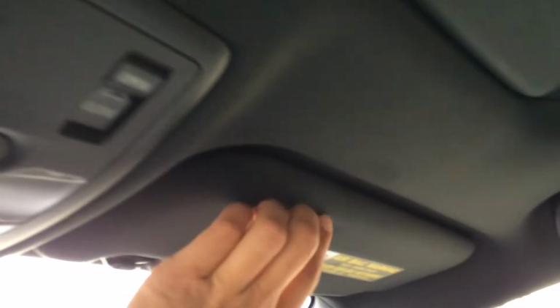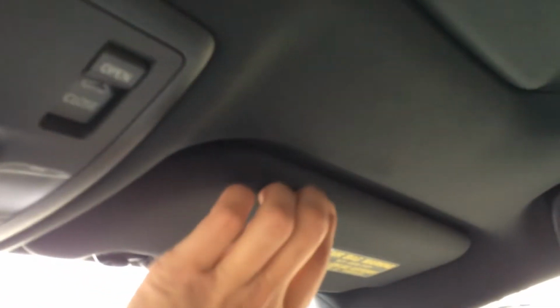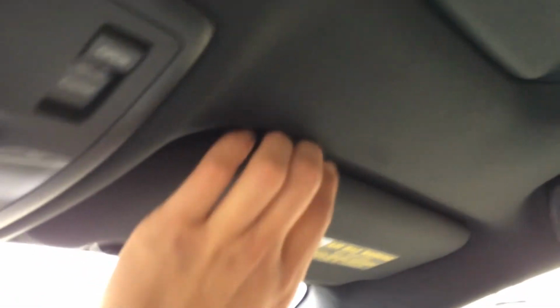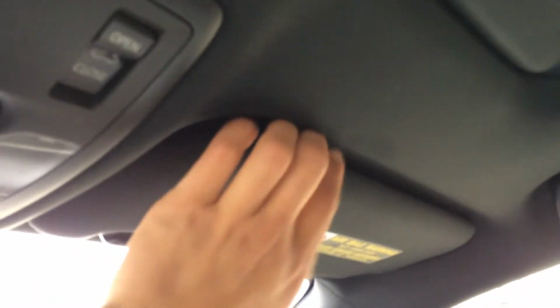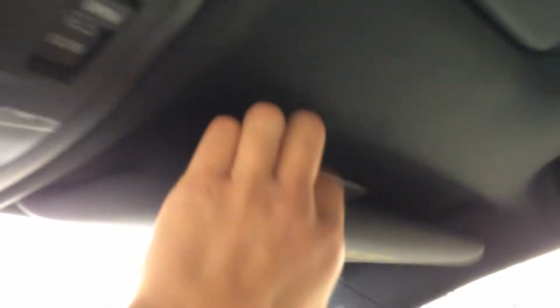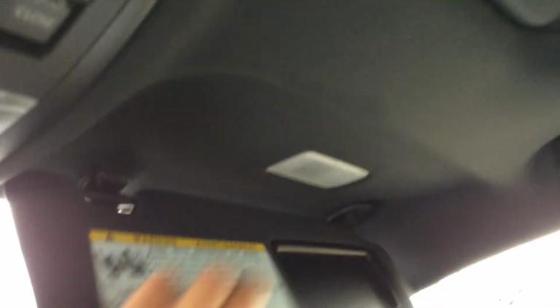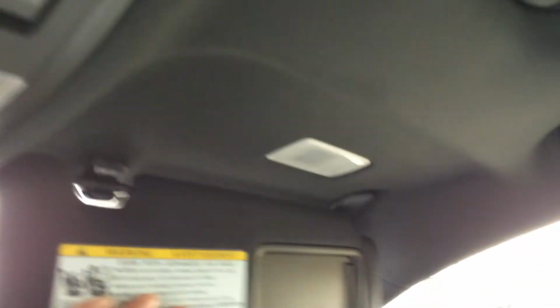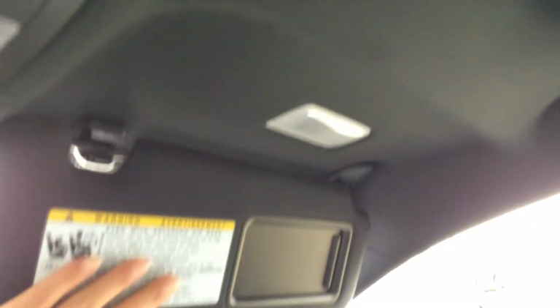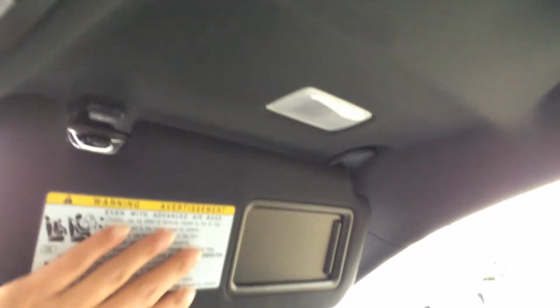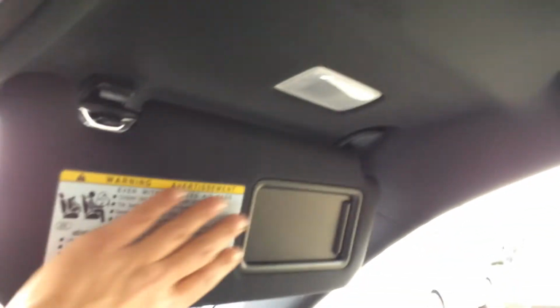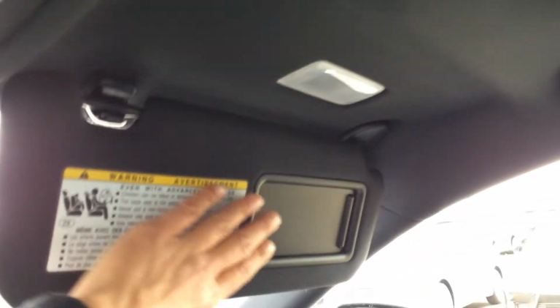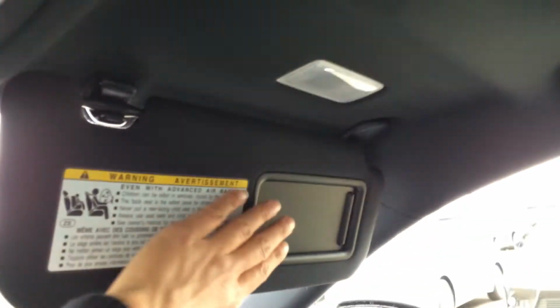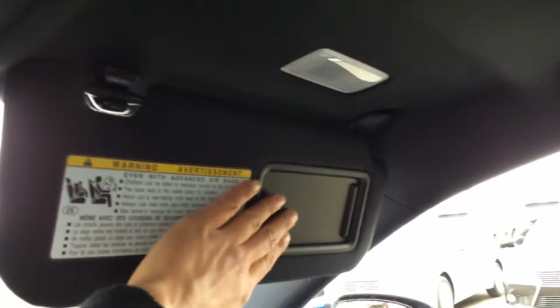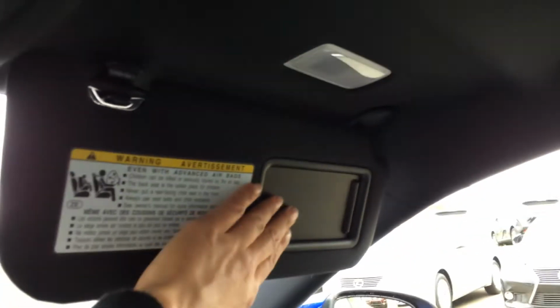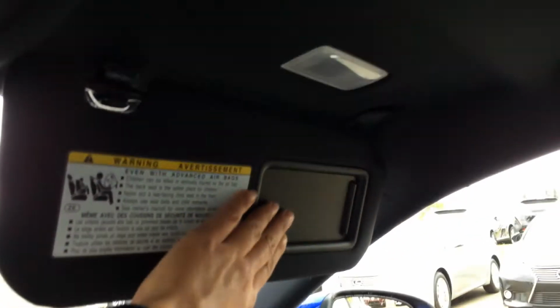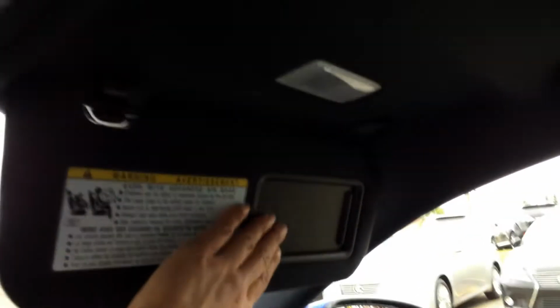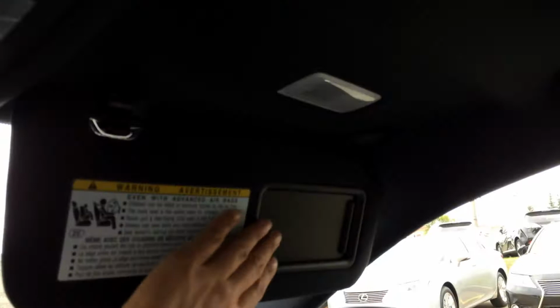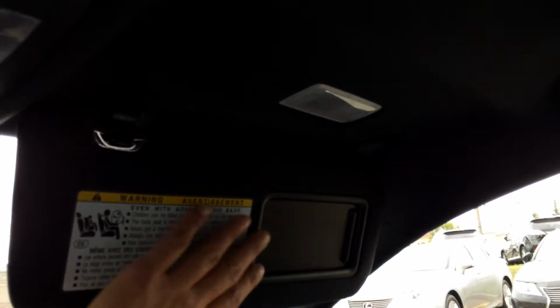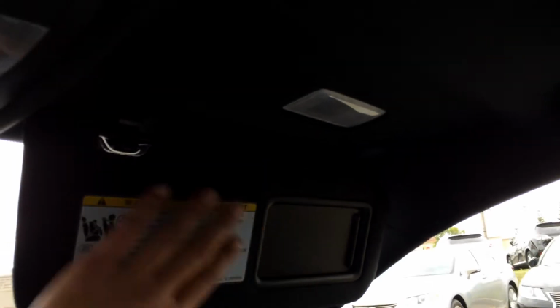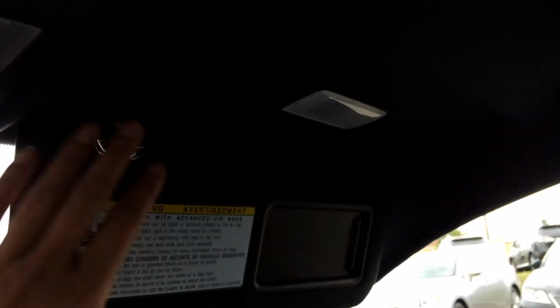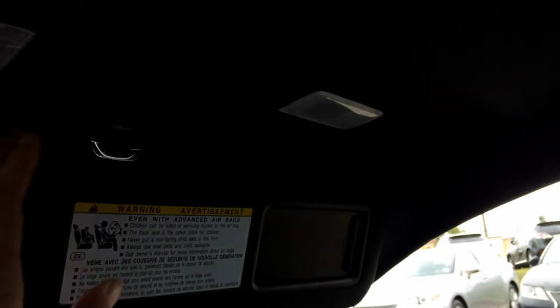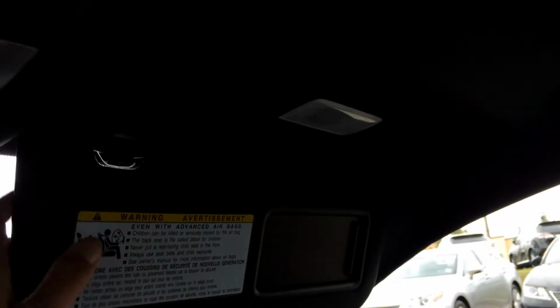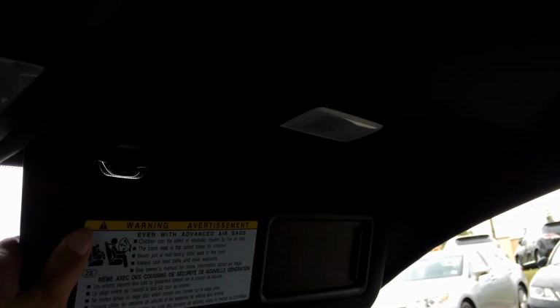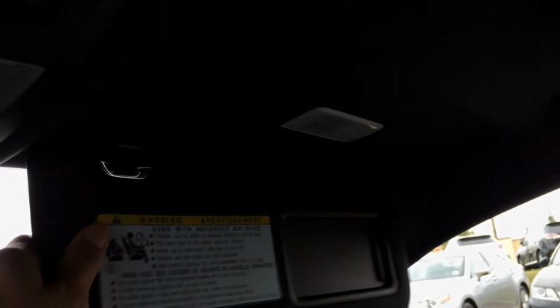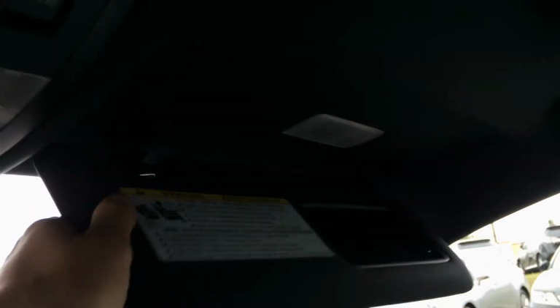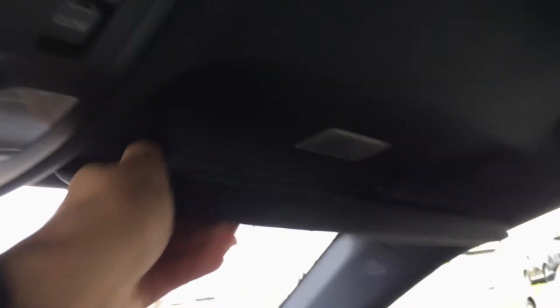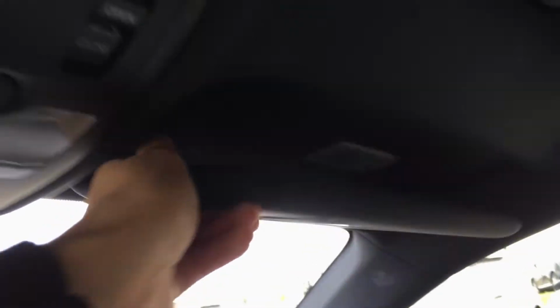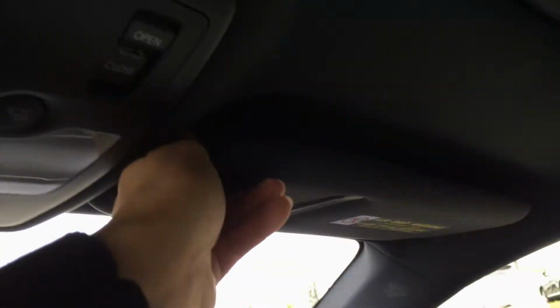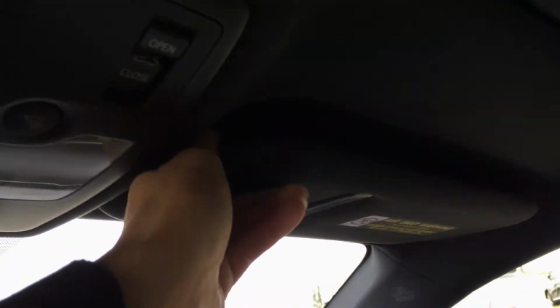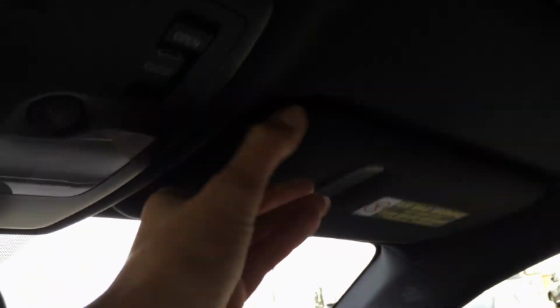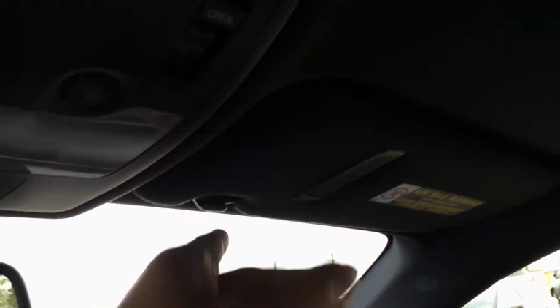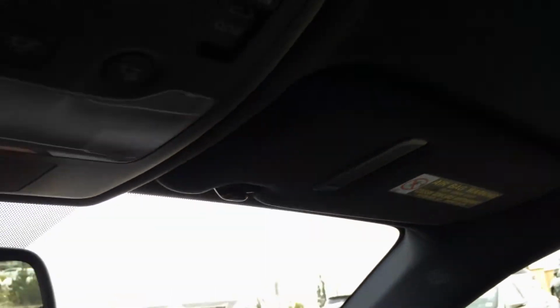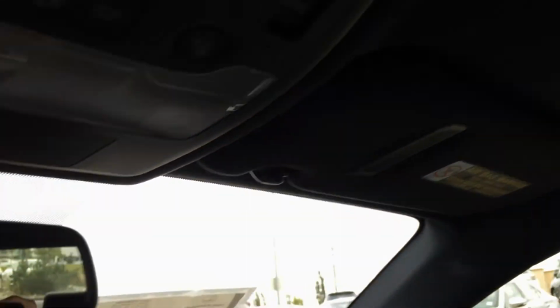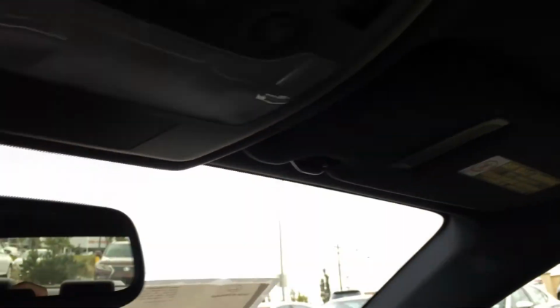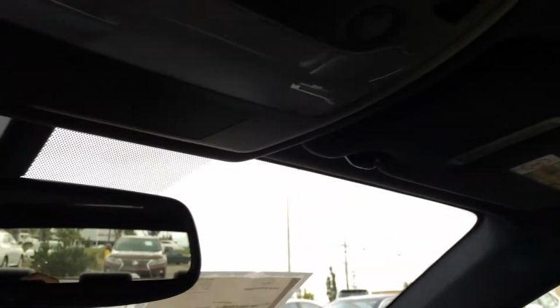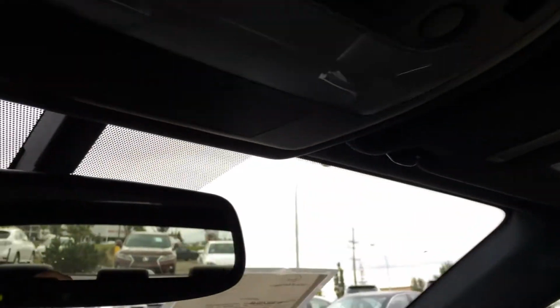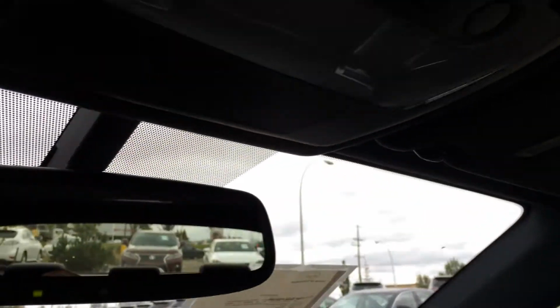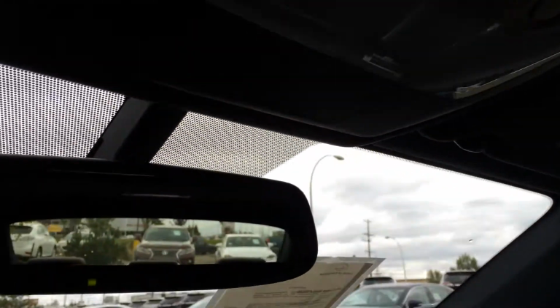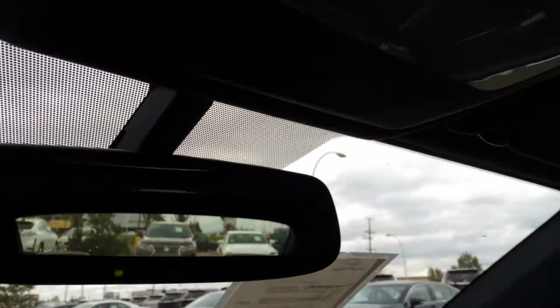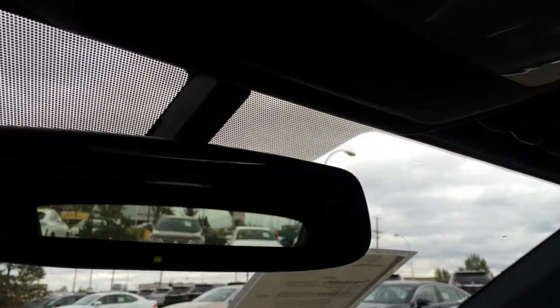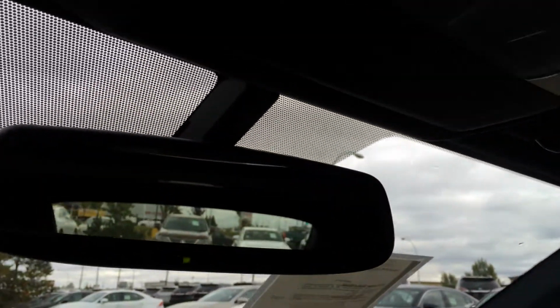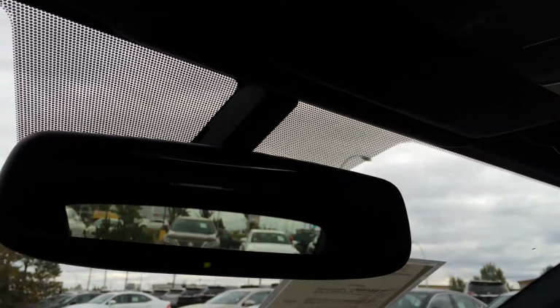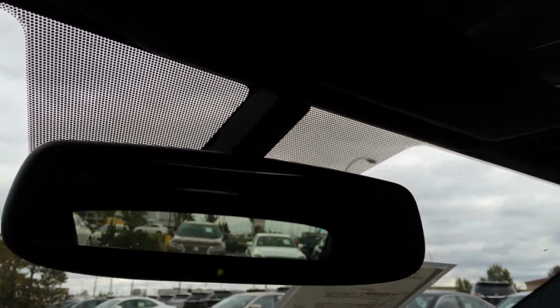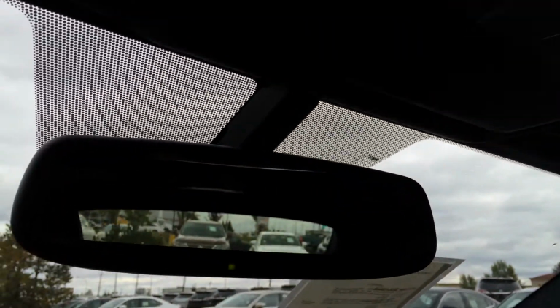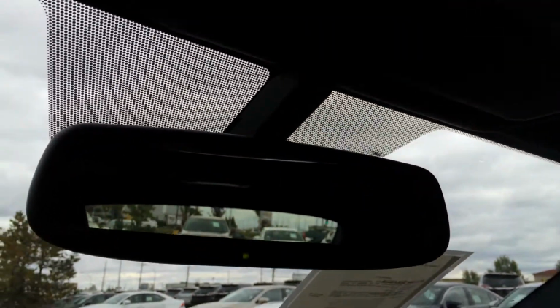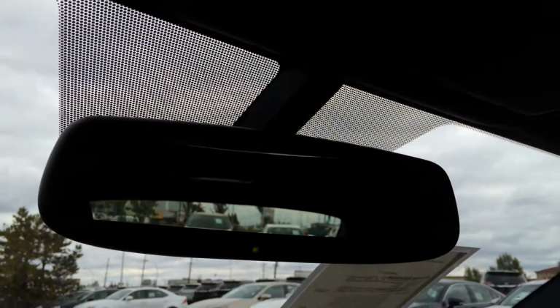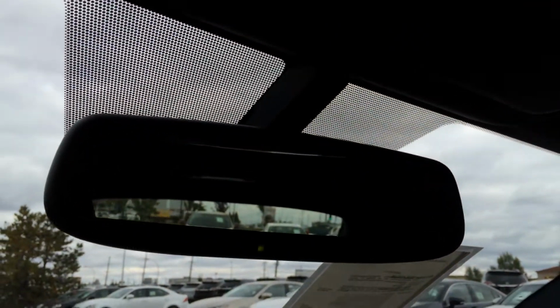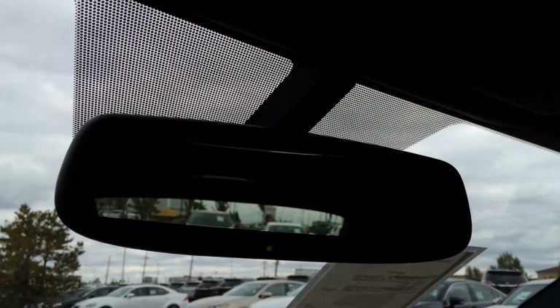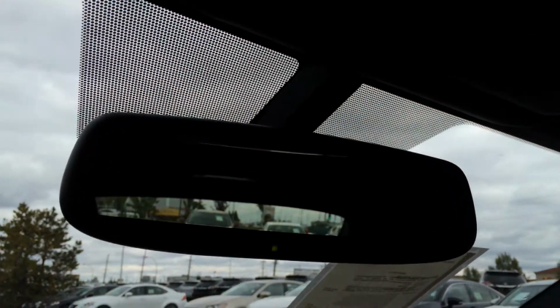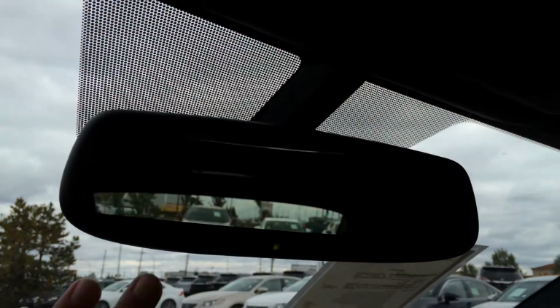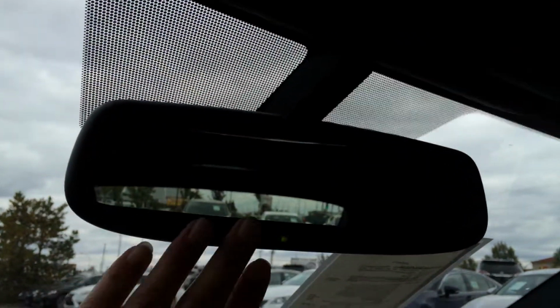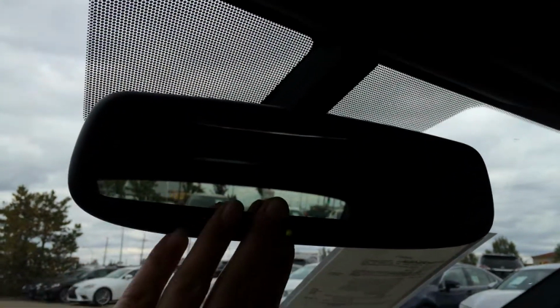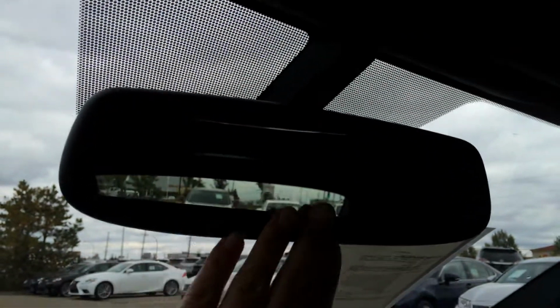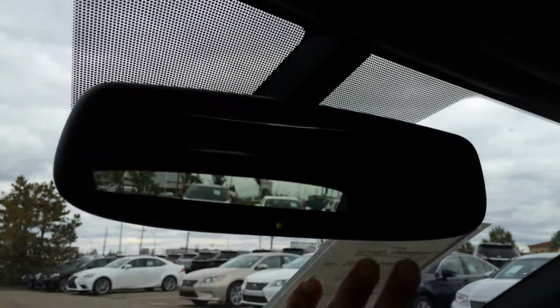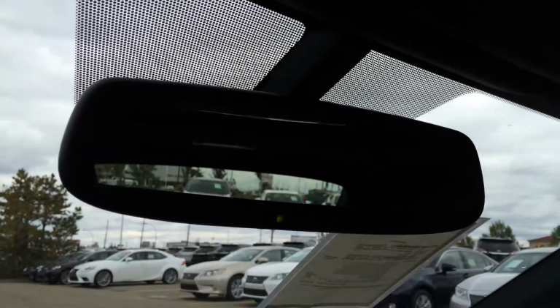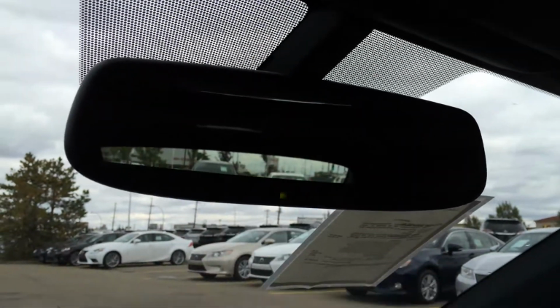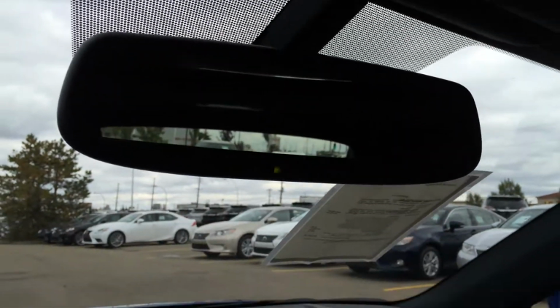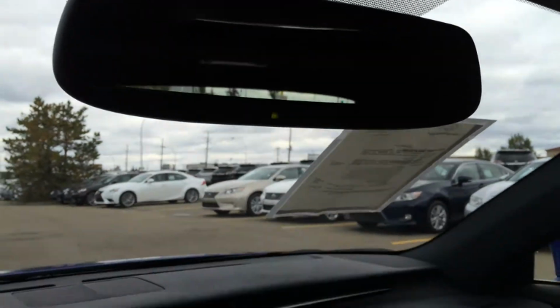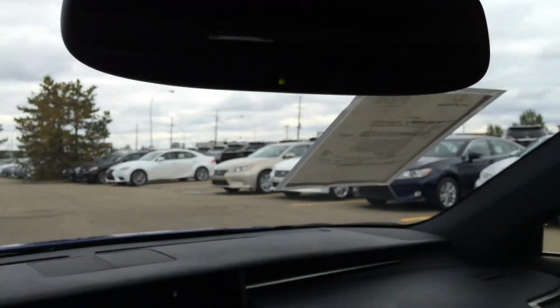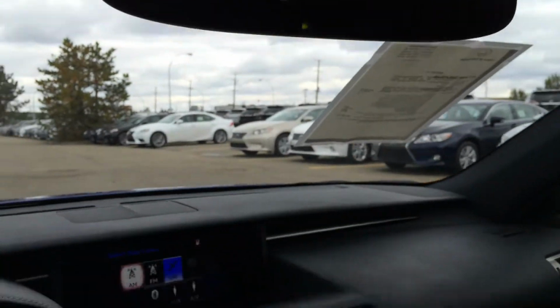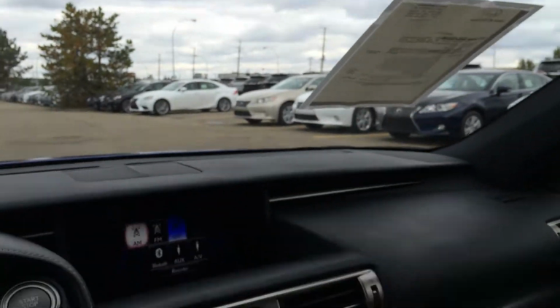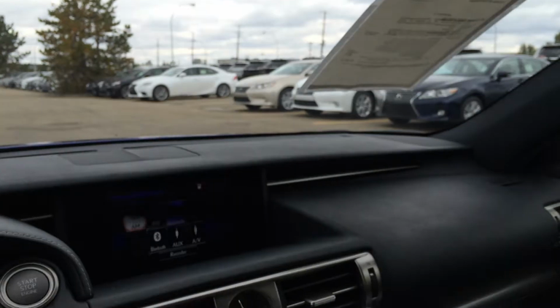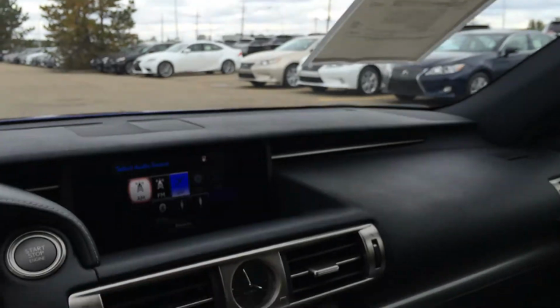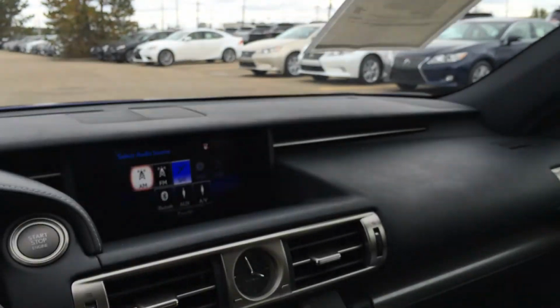You have your dual vanity mirrors which are illuminated, and your auto dimming rearview mirror with three integrated garage door openers.